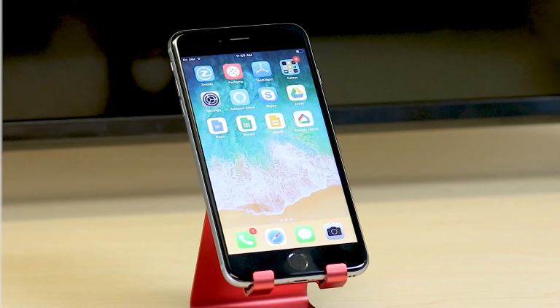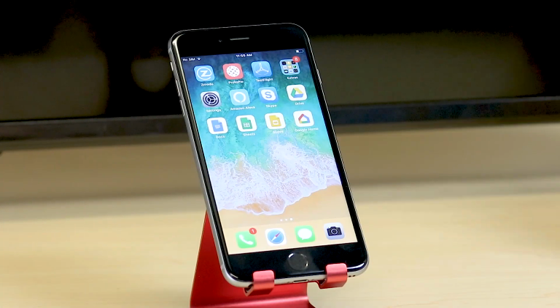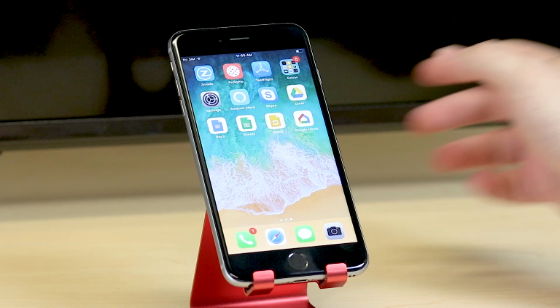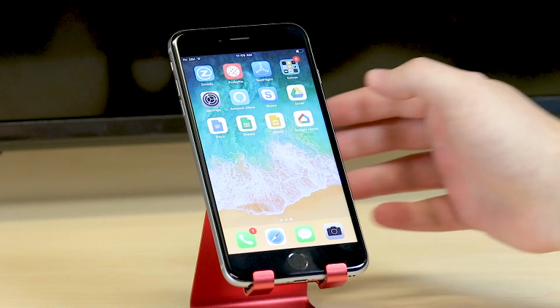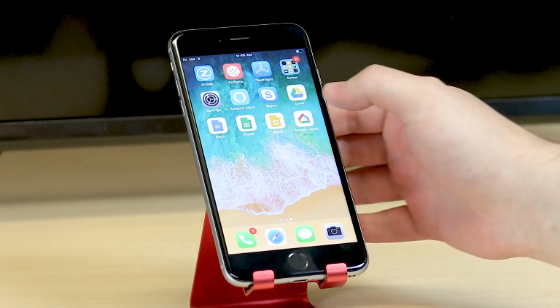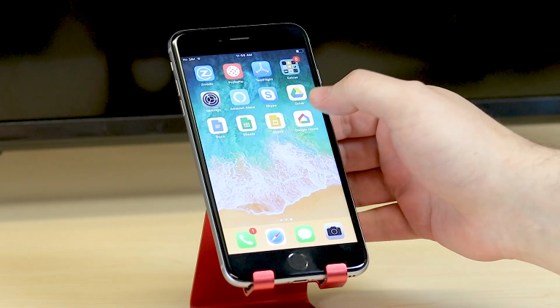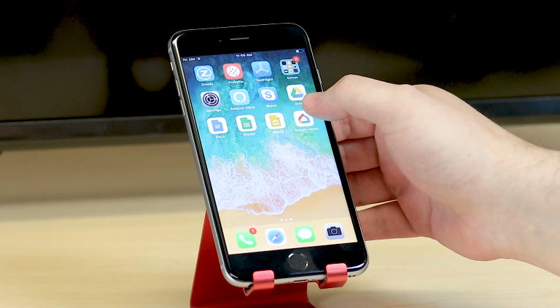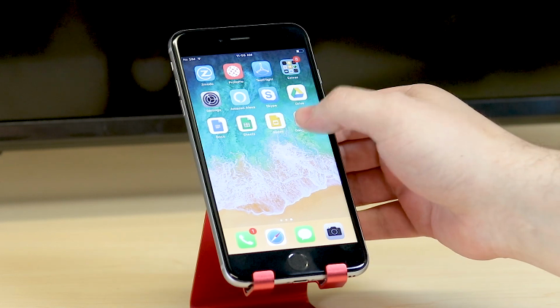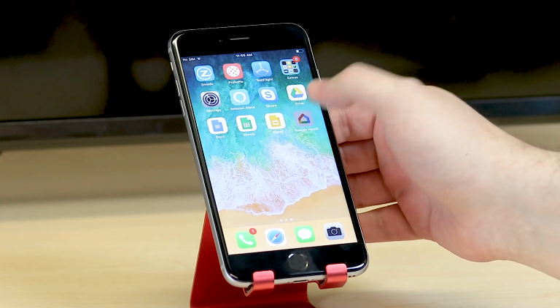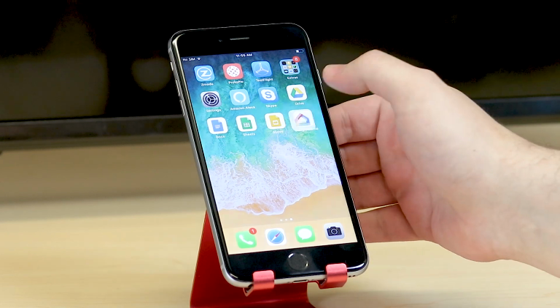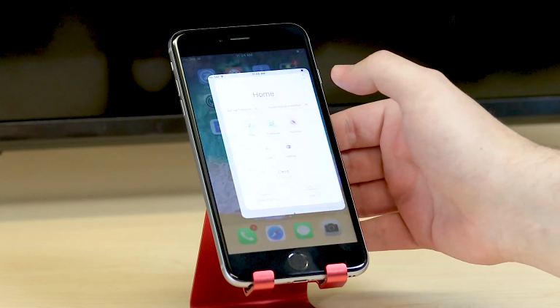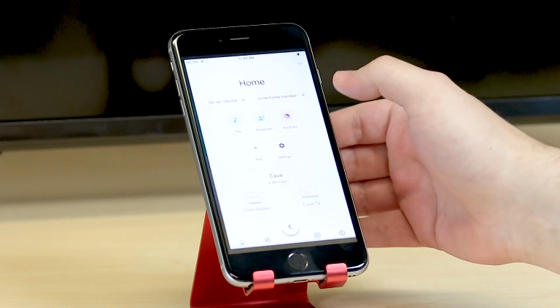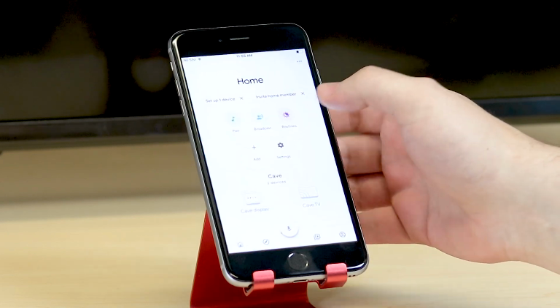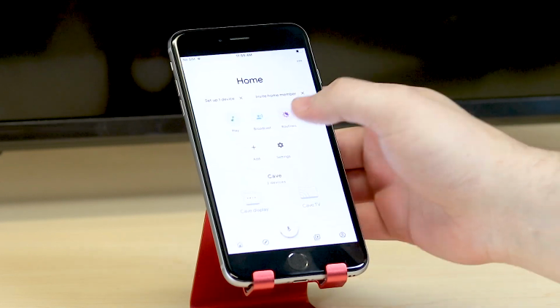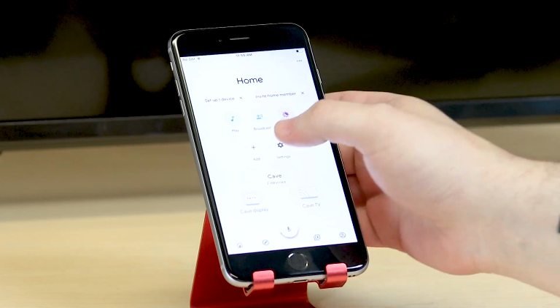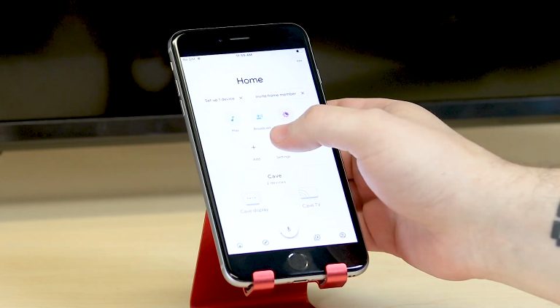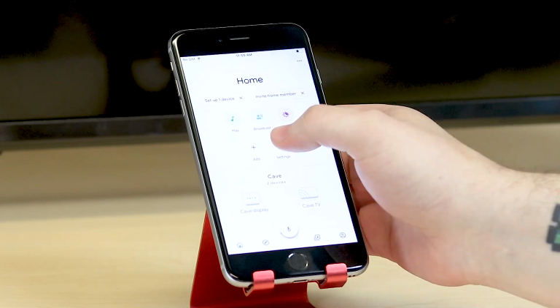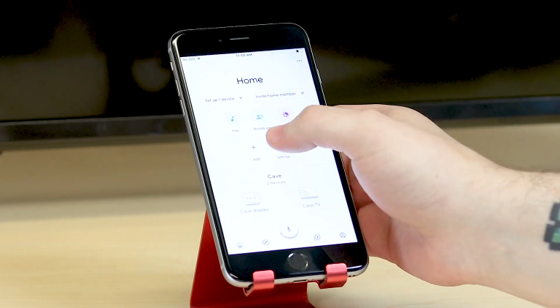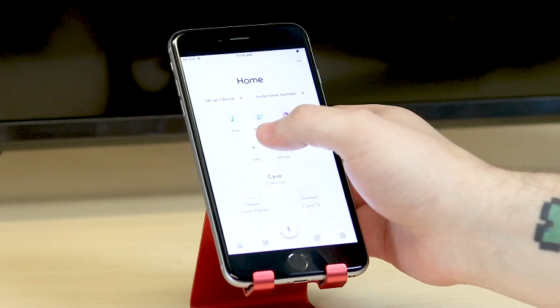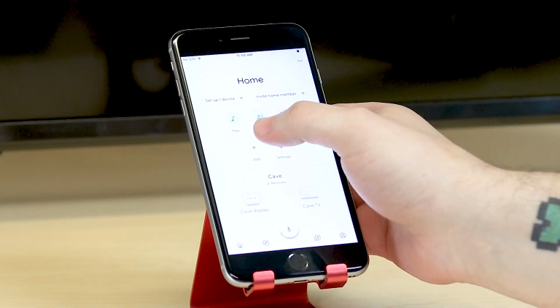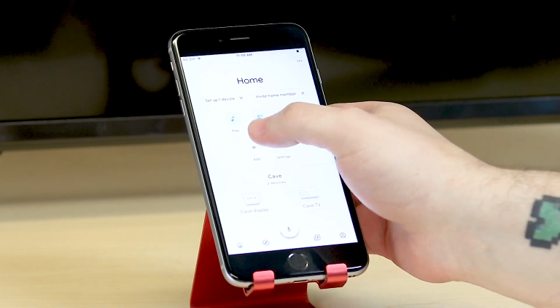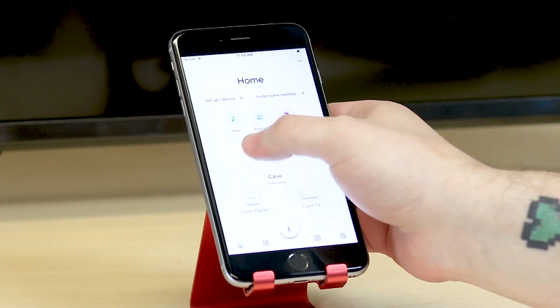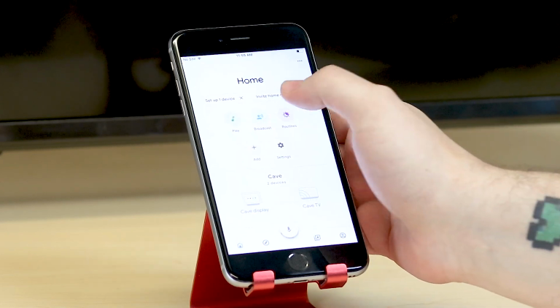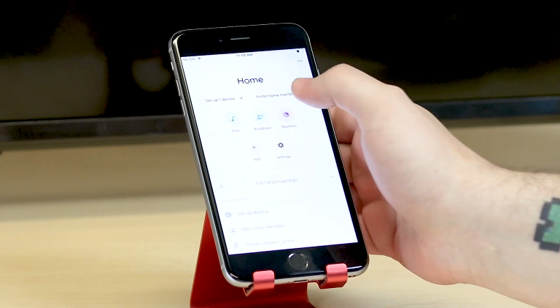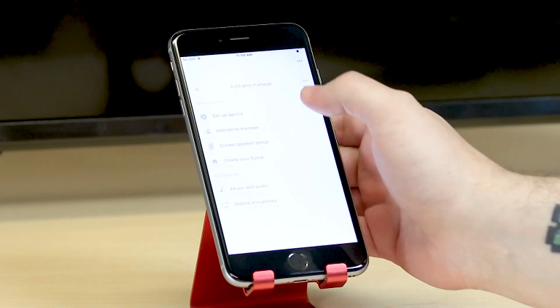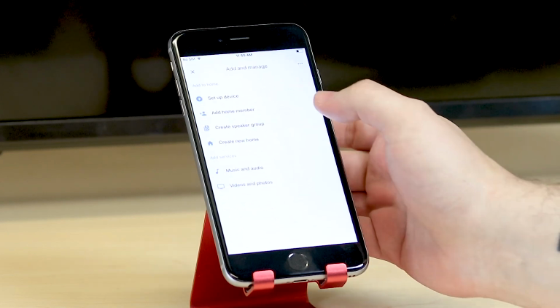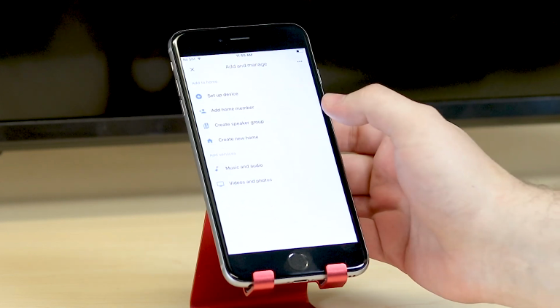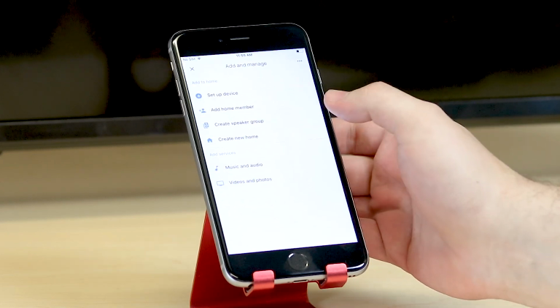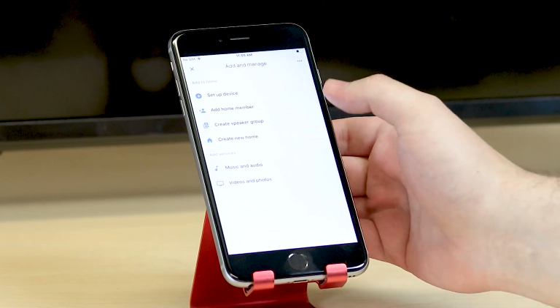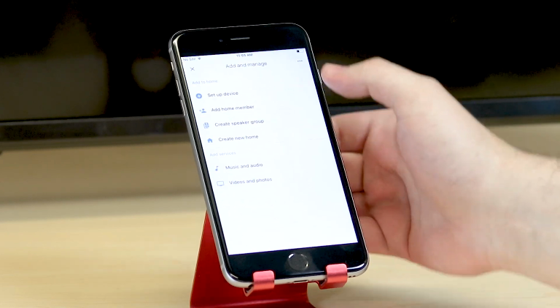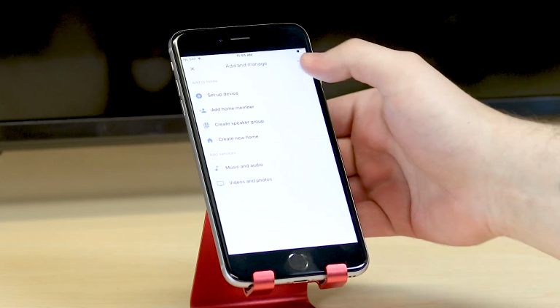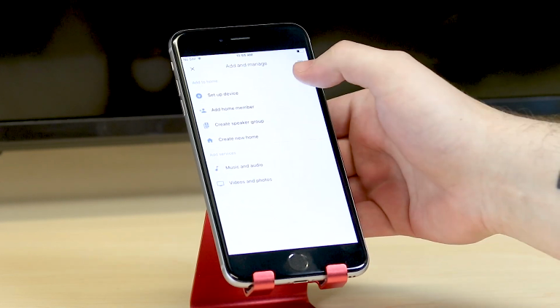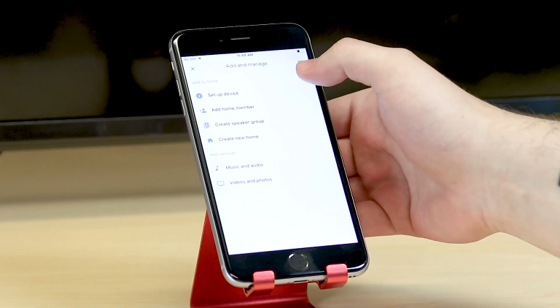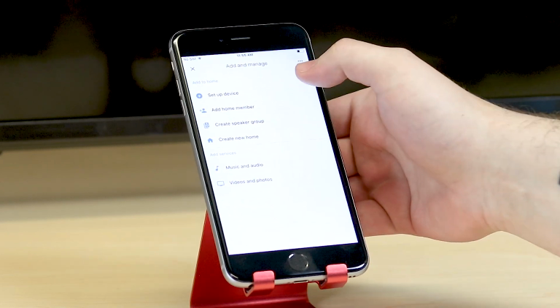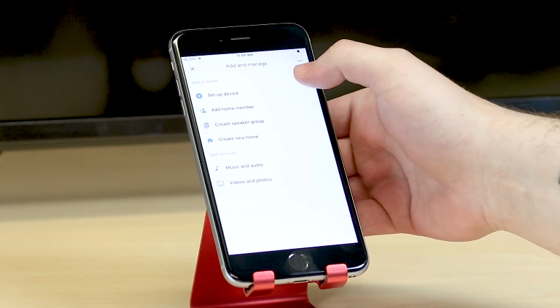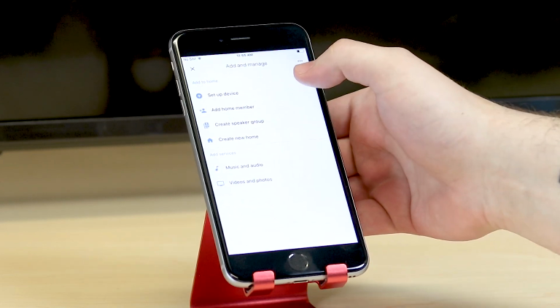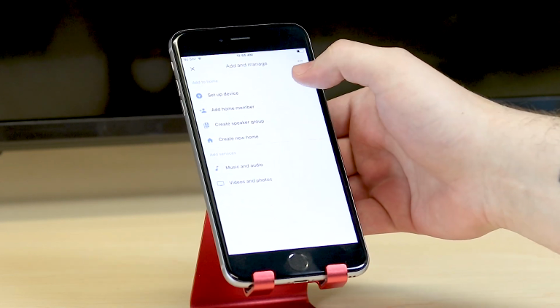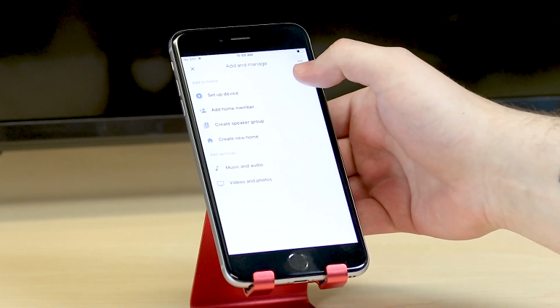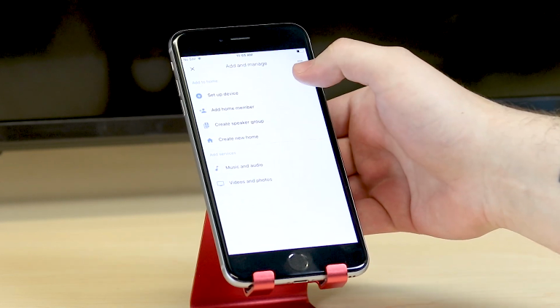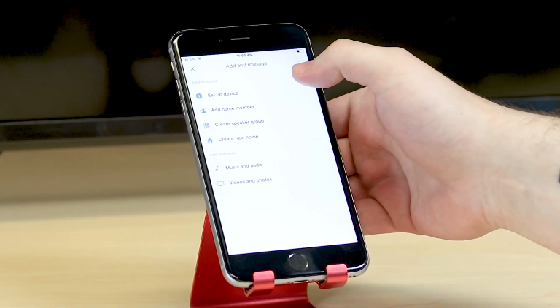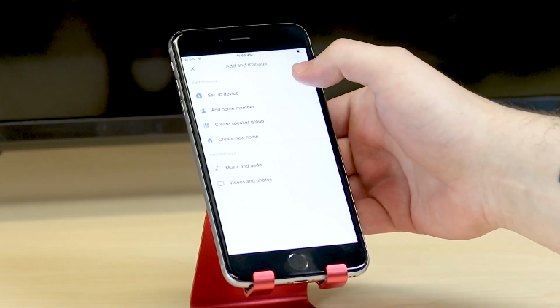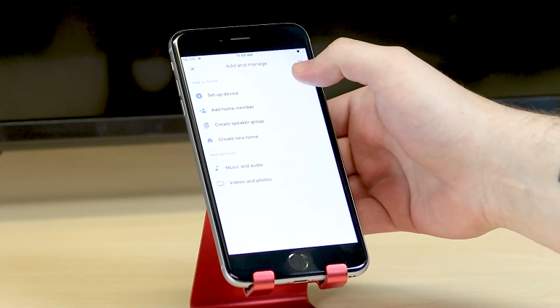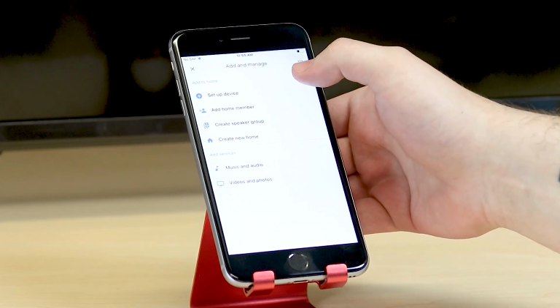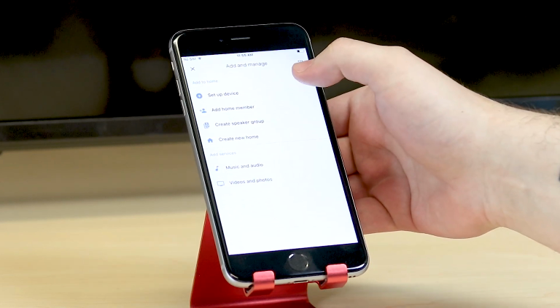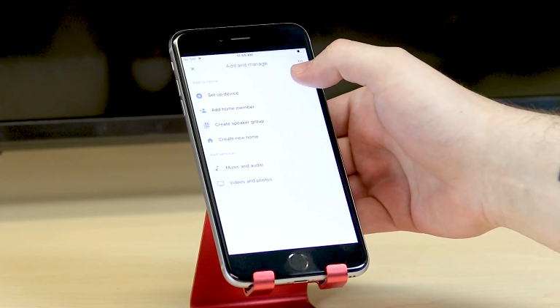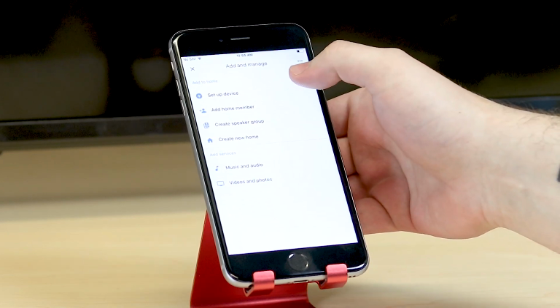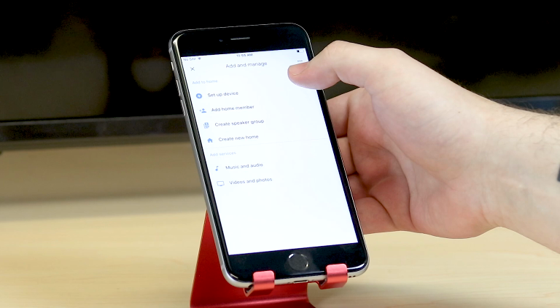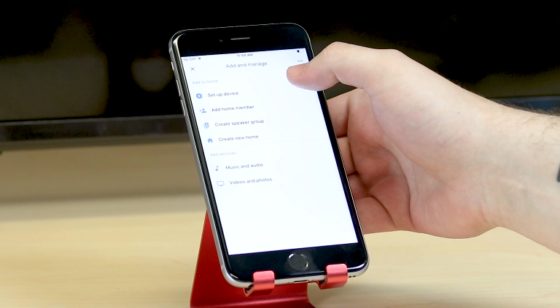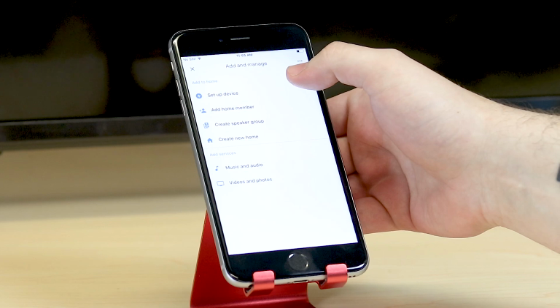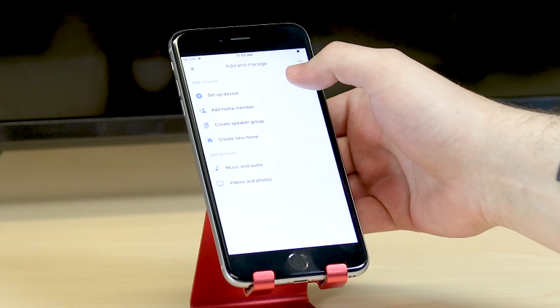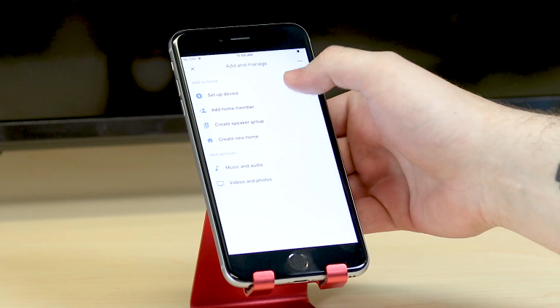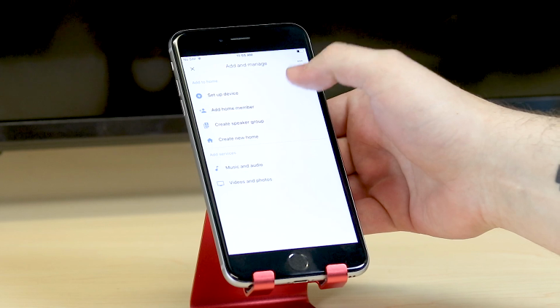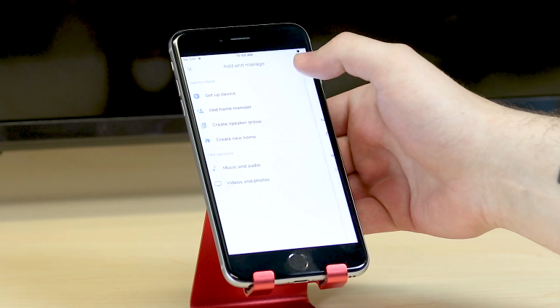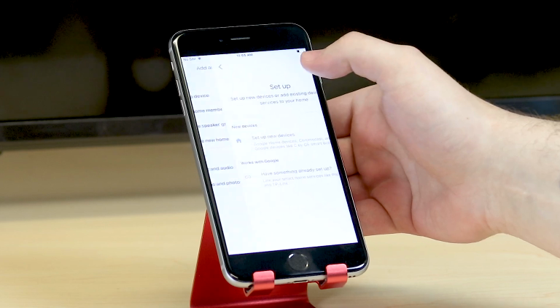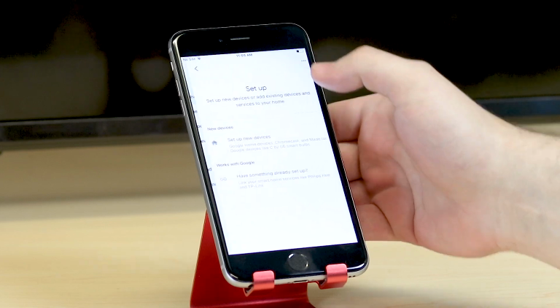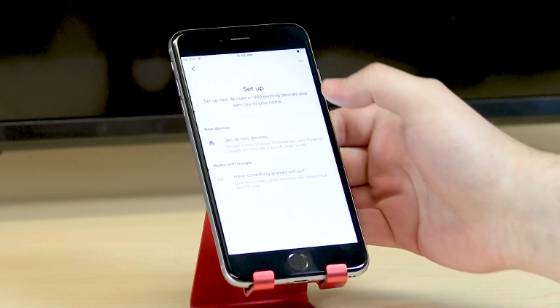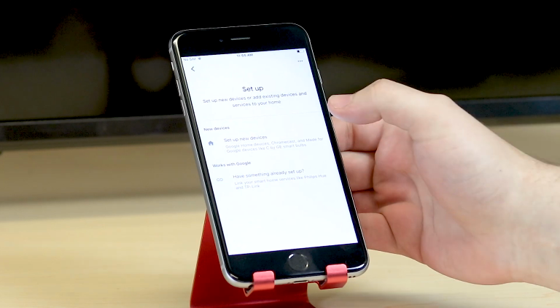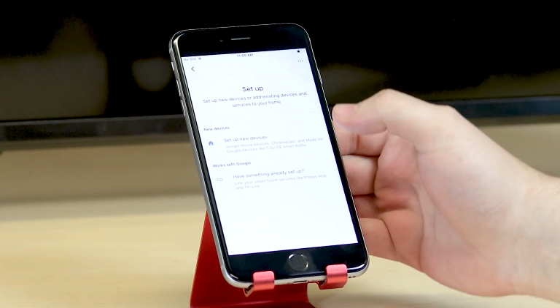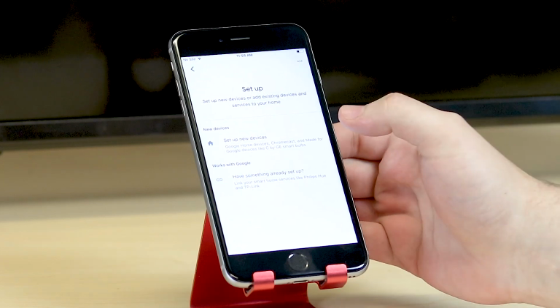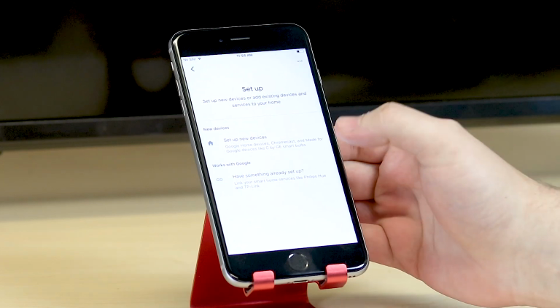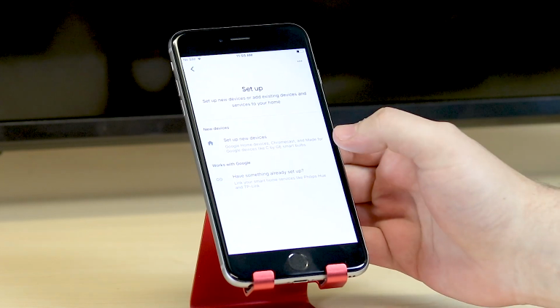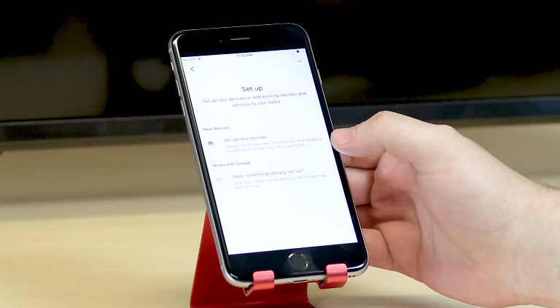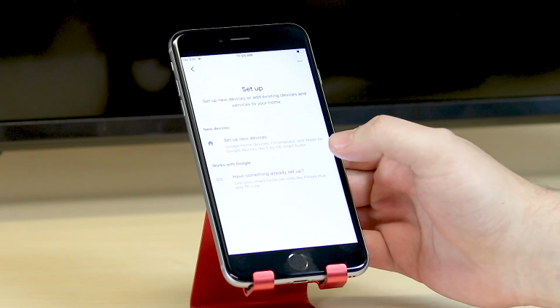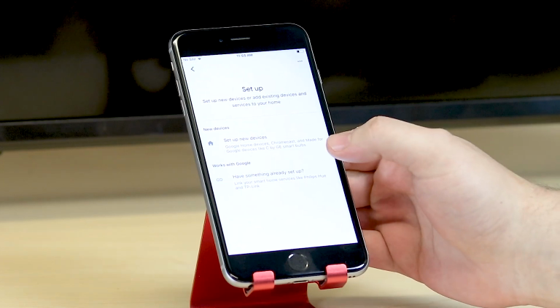First, open the Google Home app, tap on the plus icon and select Setup Device. Then, tap on the second option.